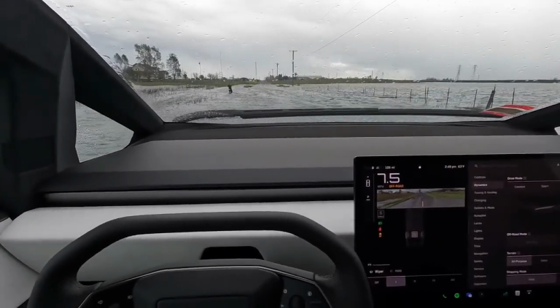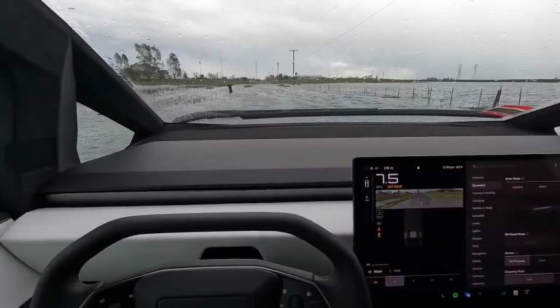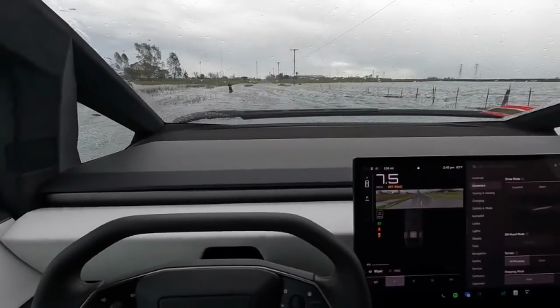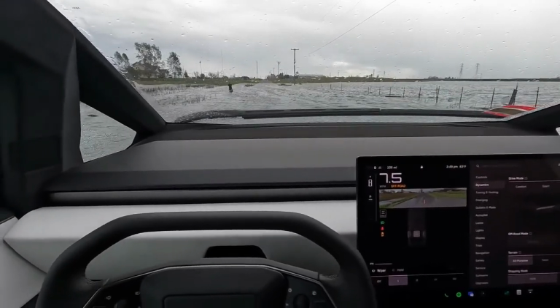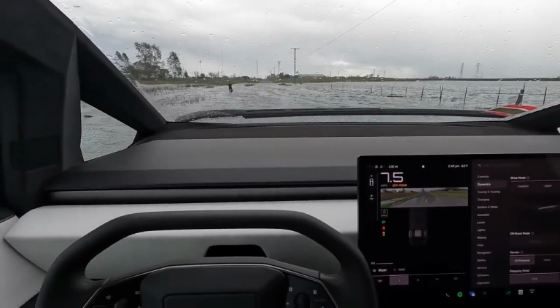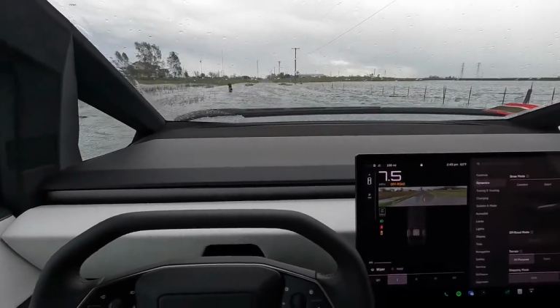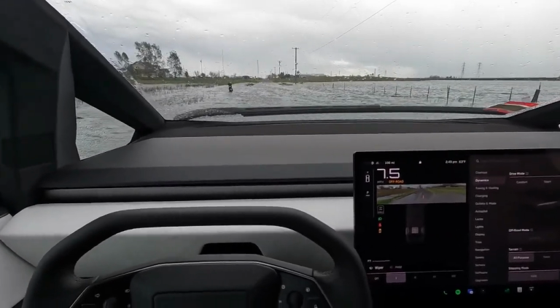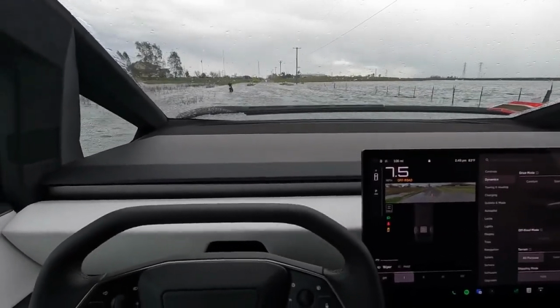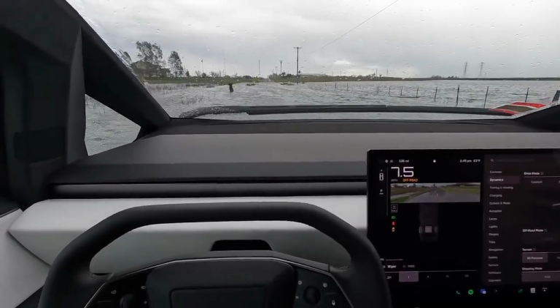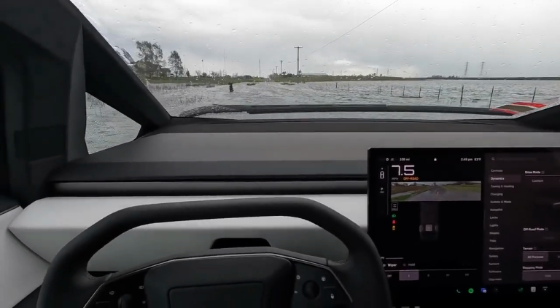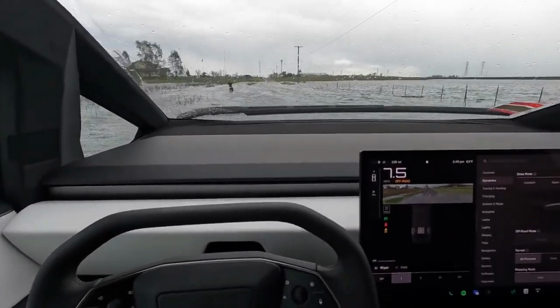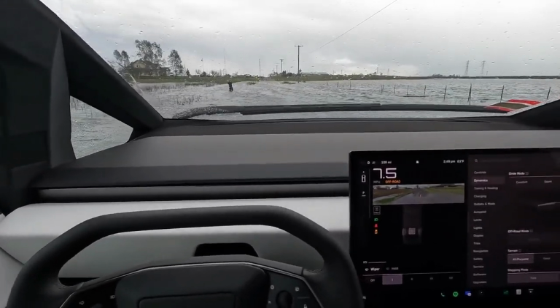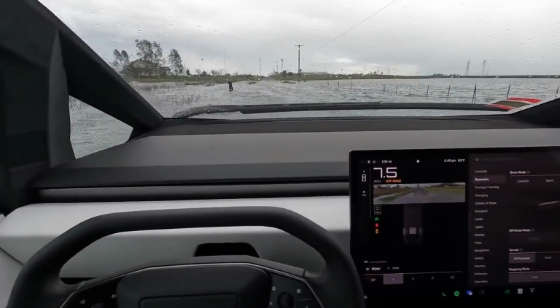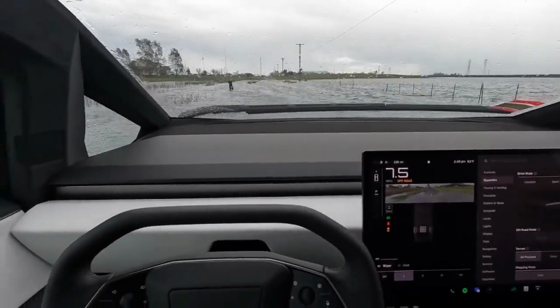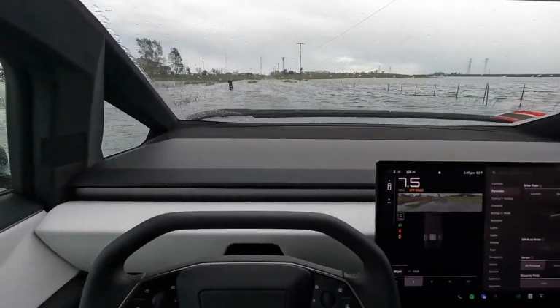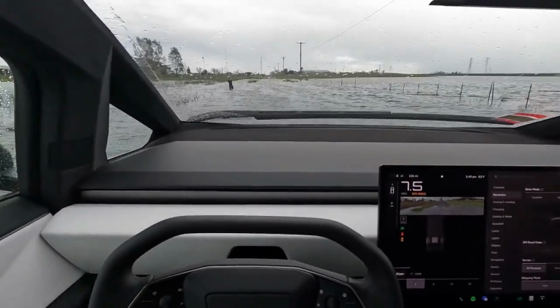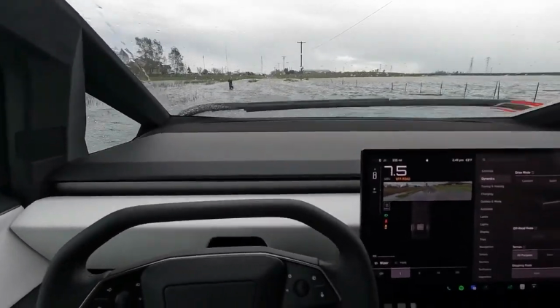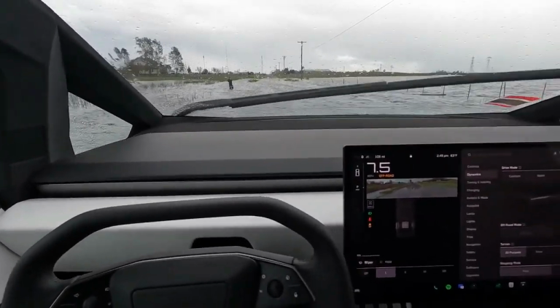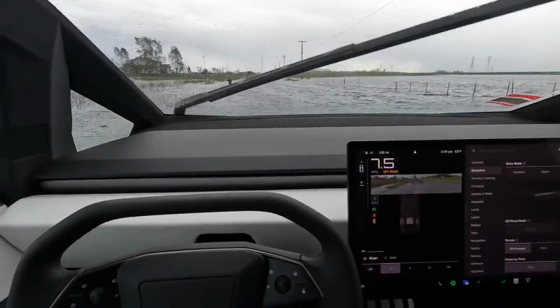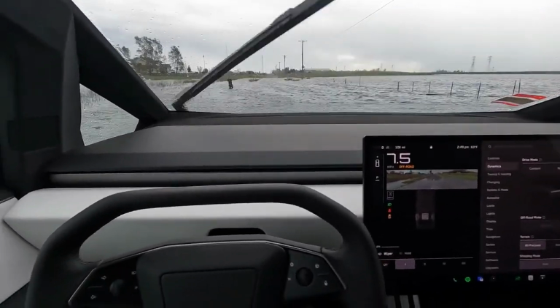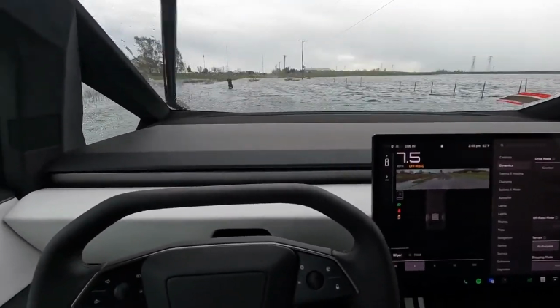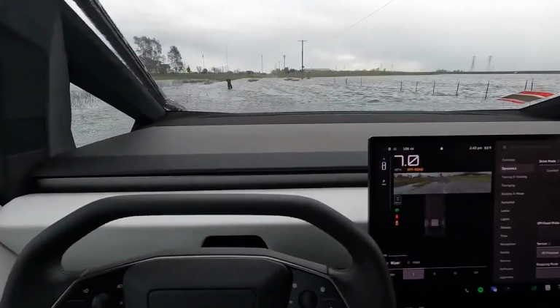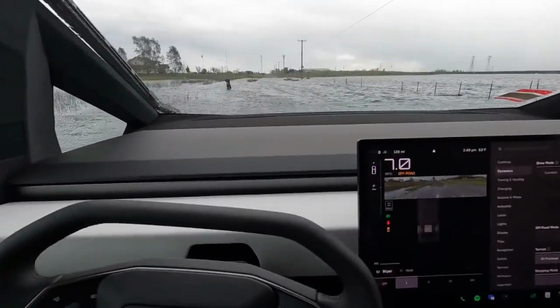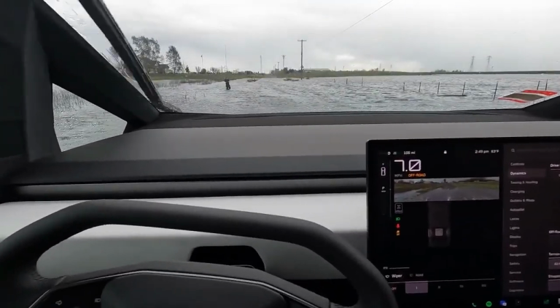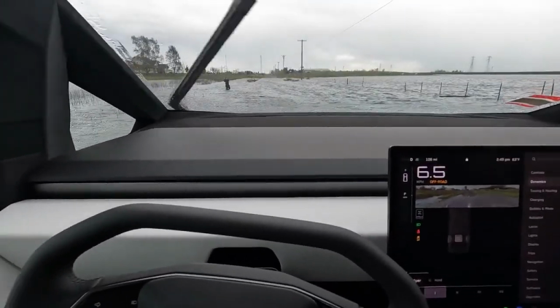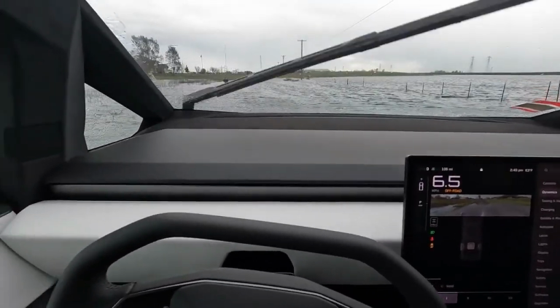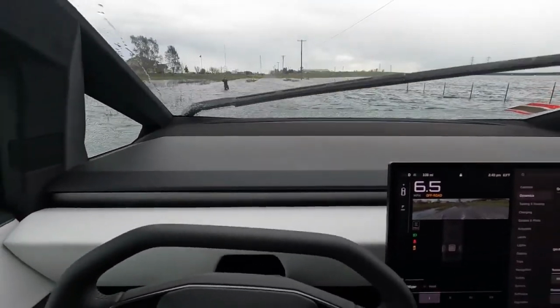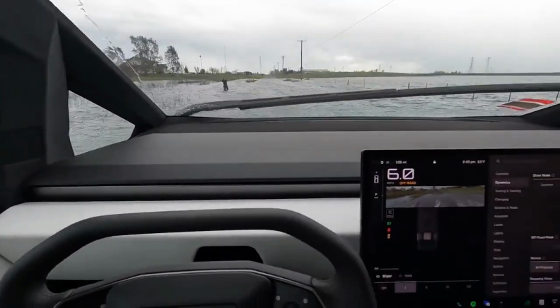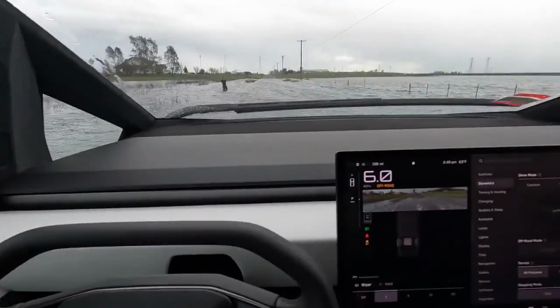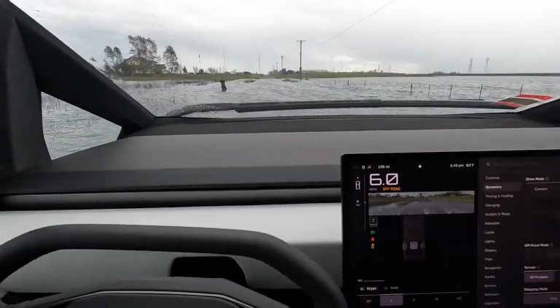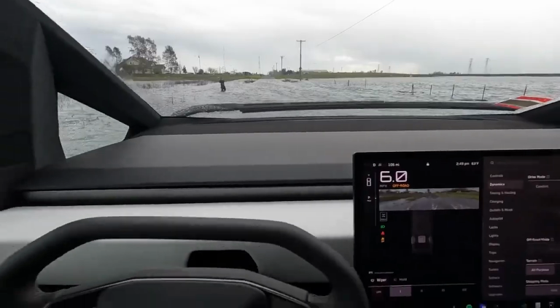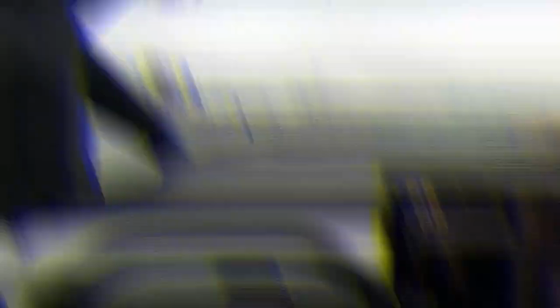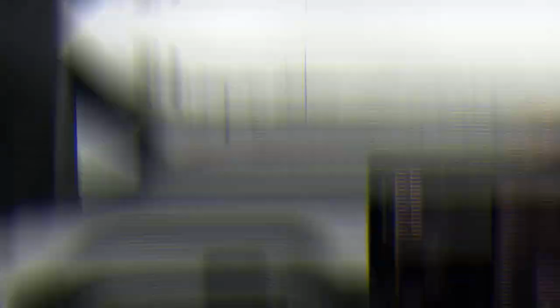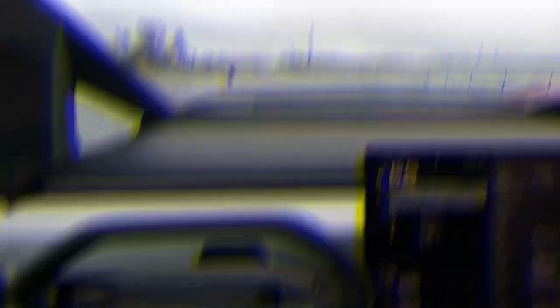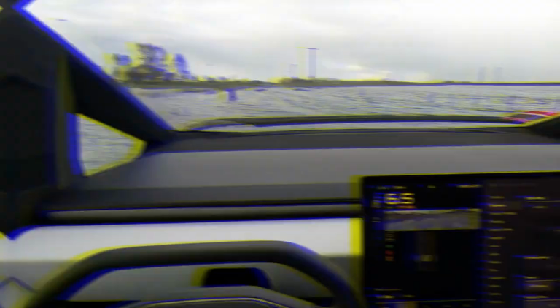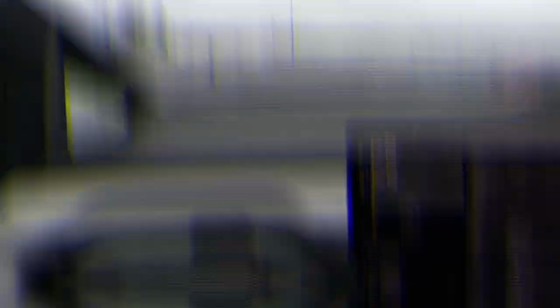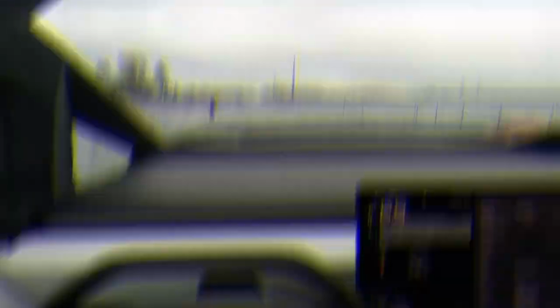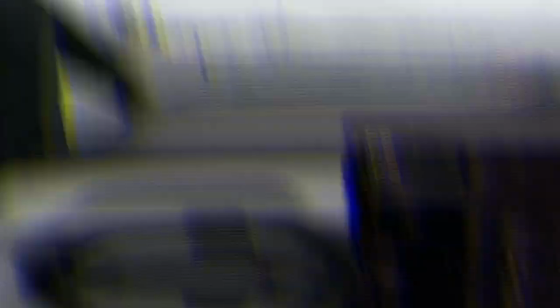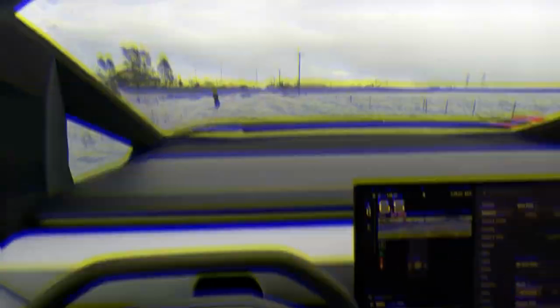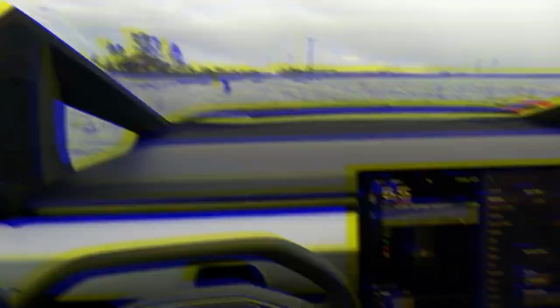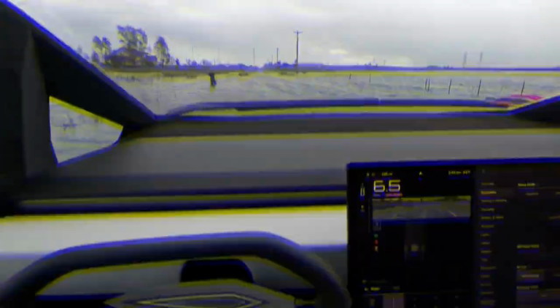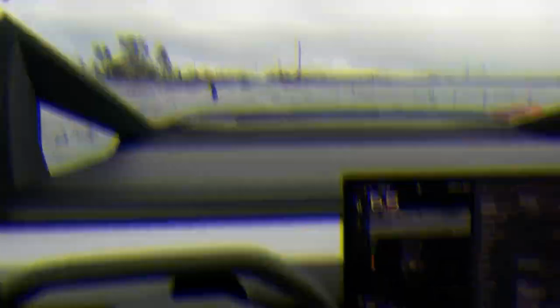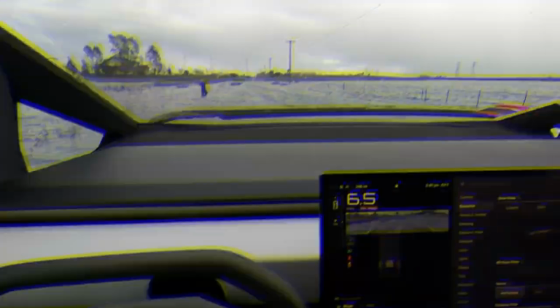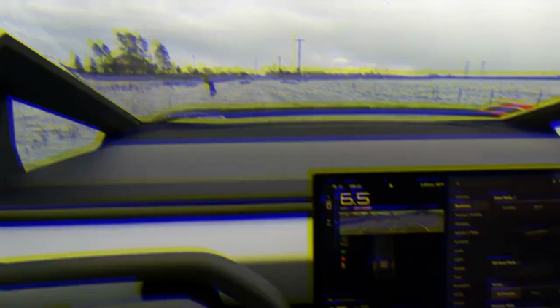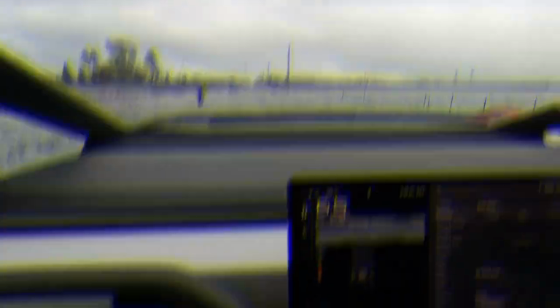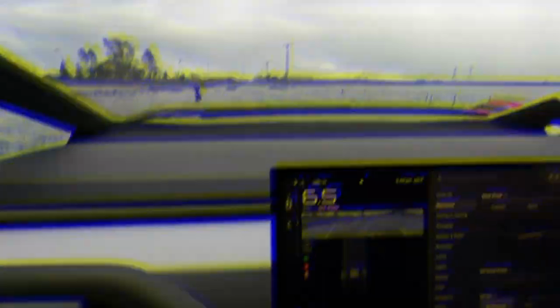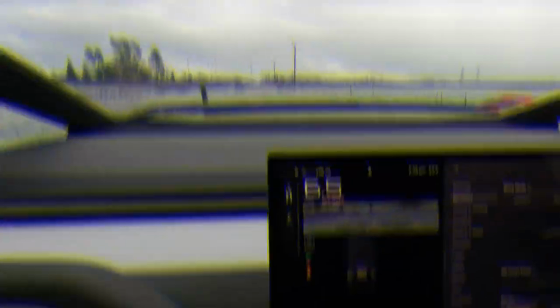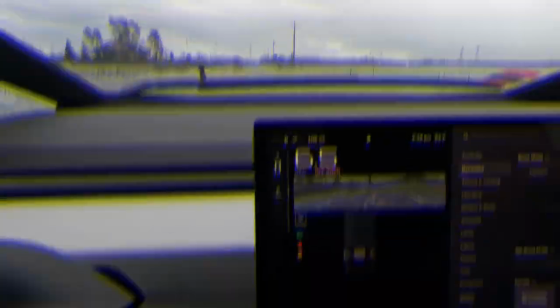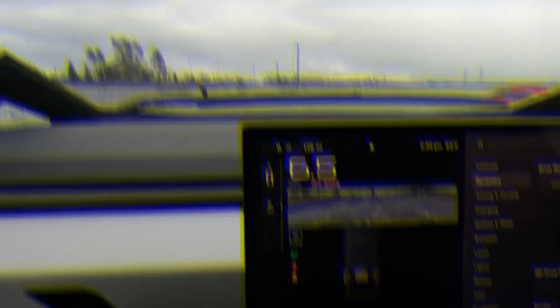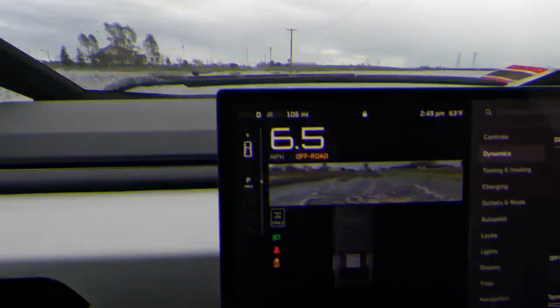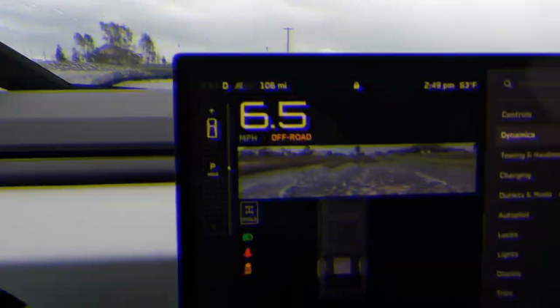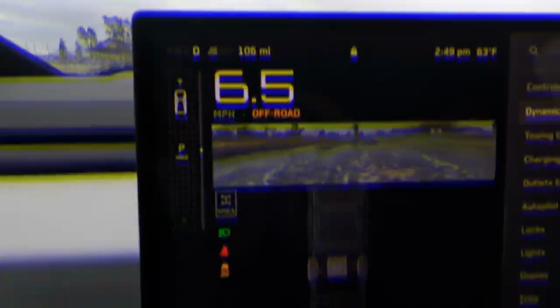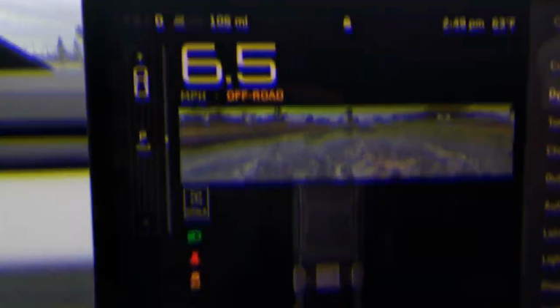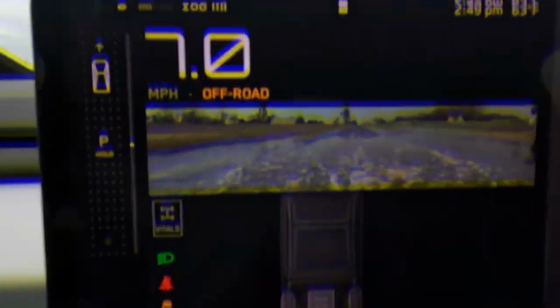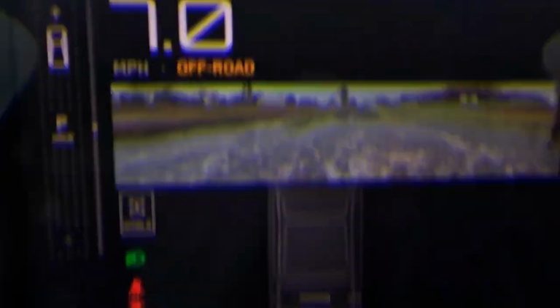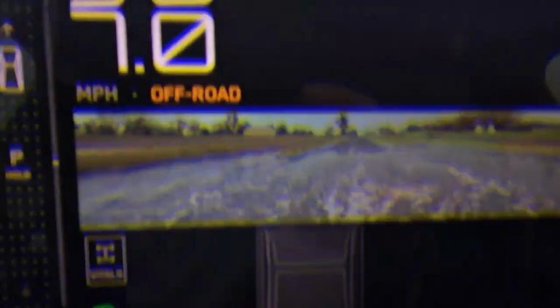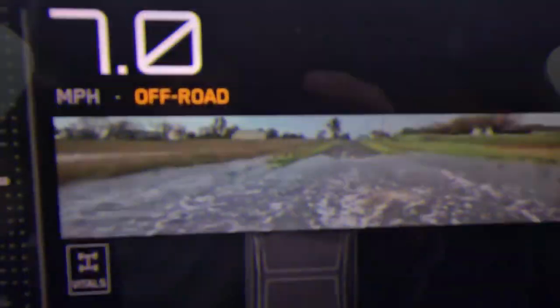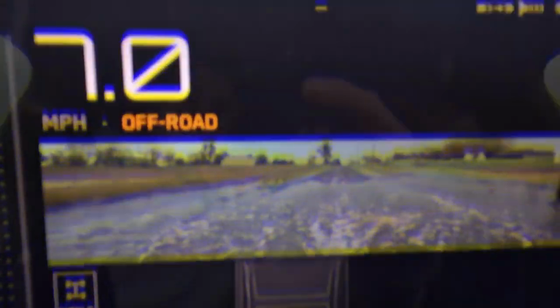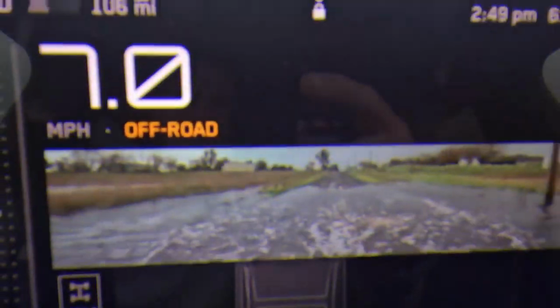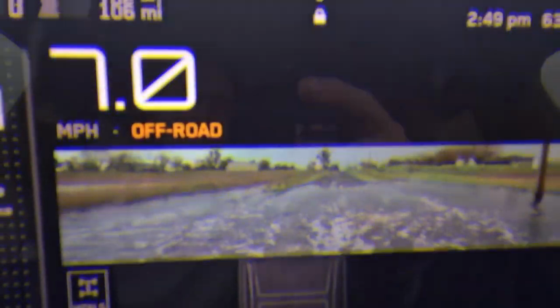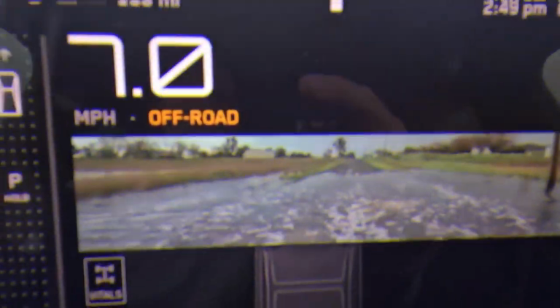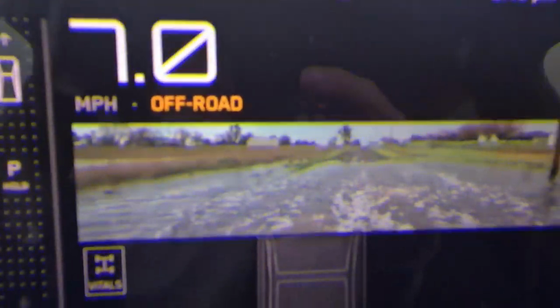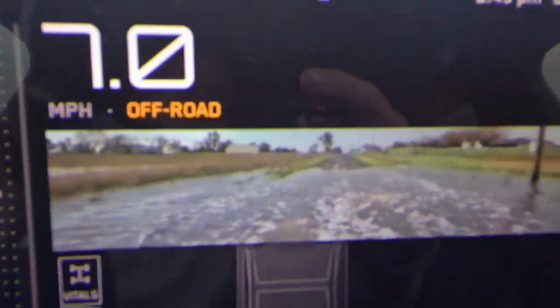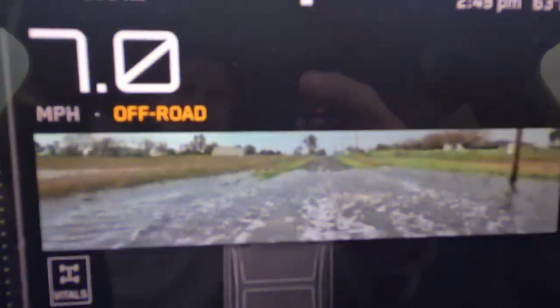With these settings and precautions, the Cybertruck will be better equipped to handle the challenges of deep water driving.